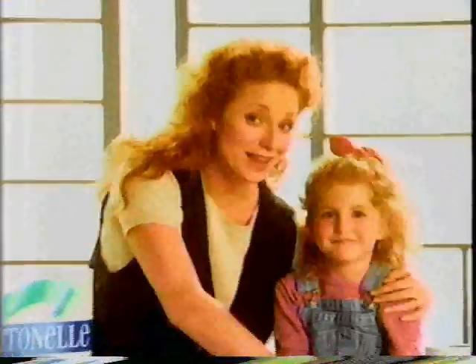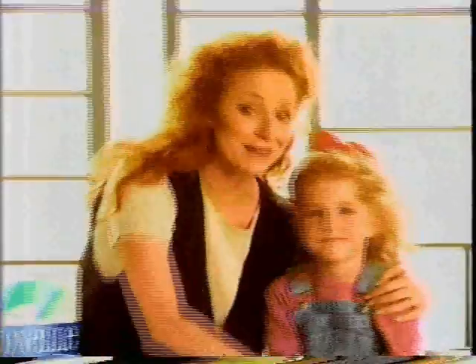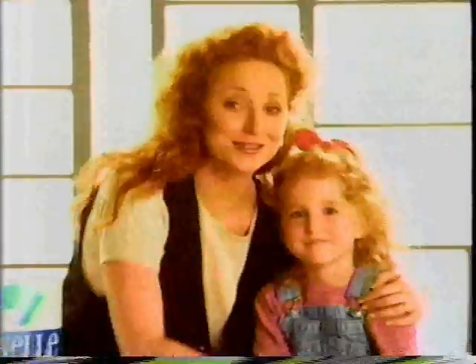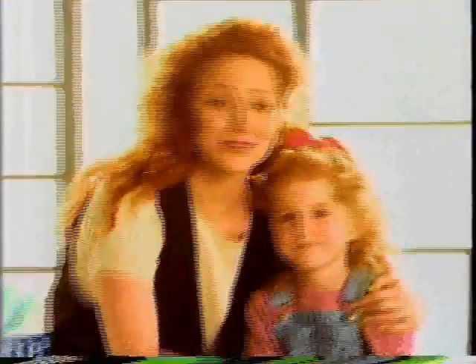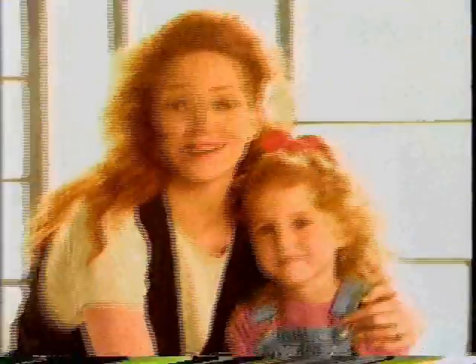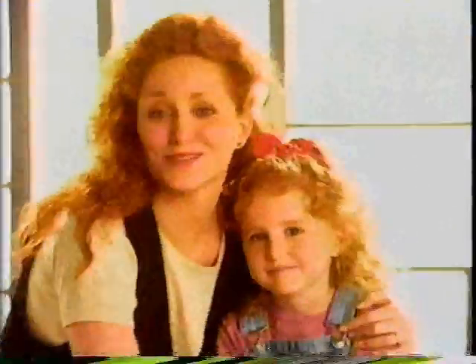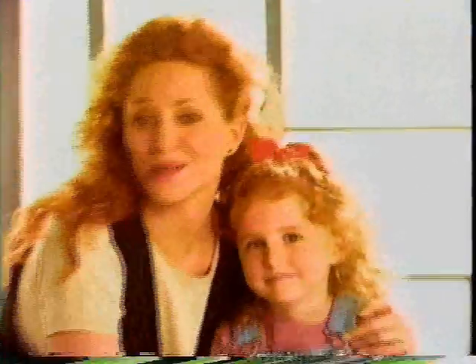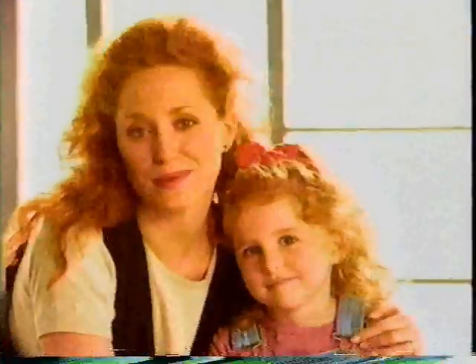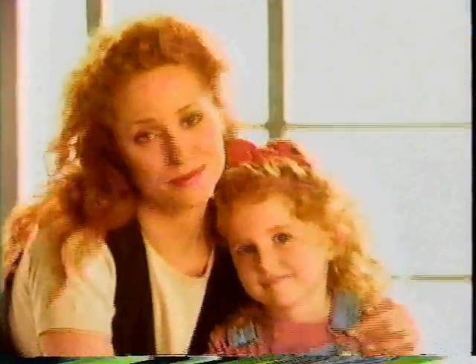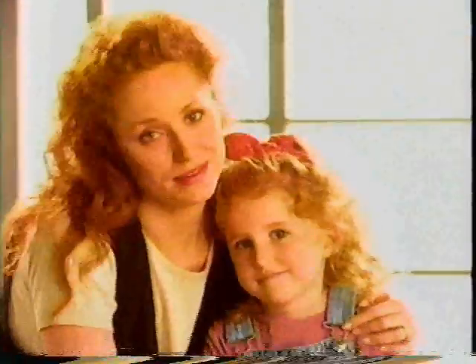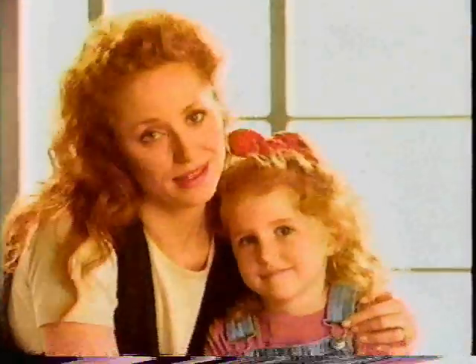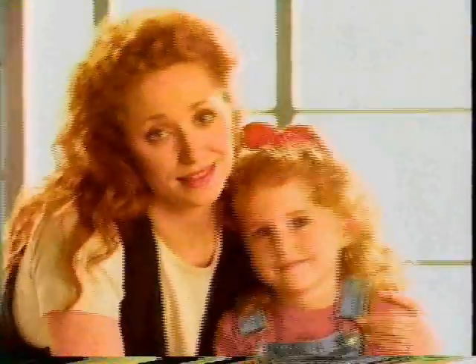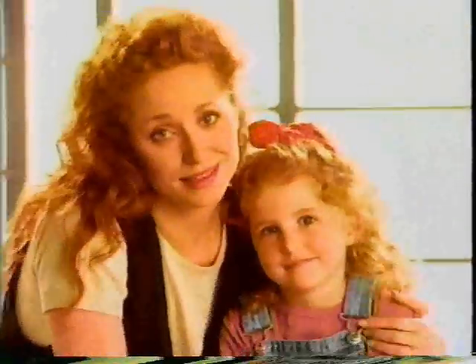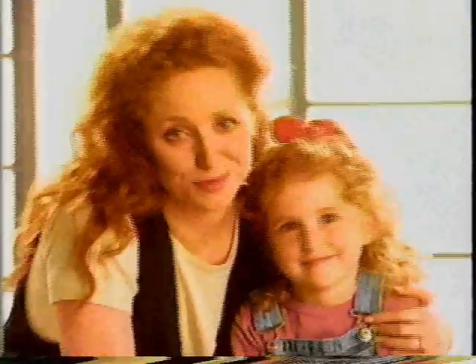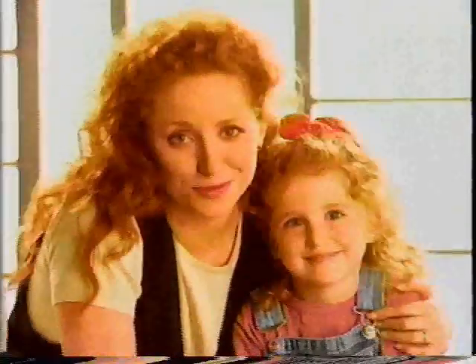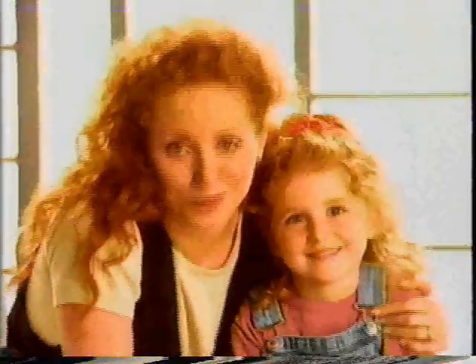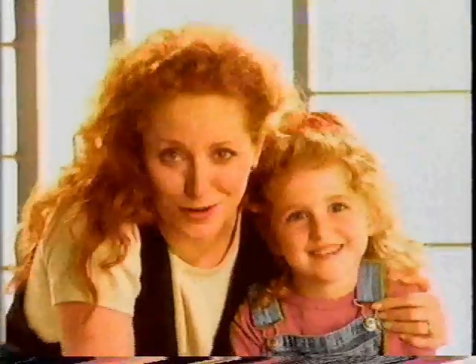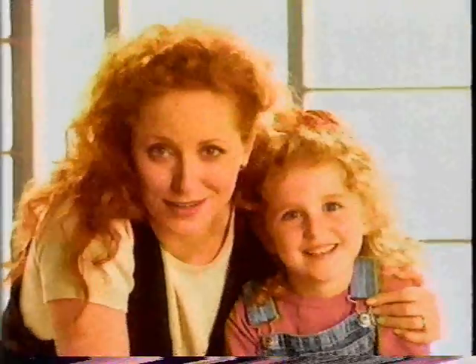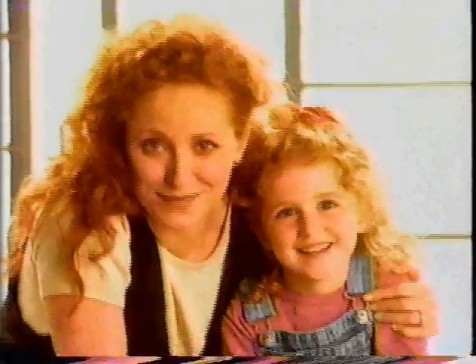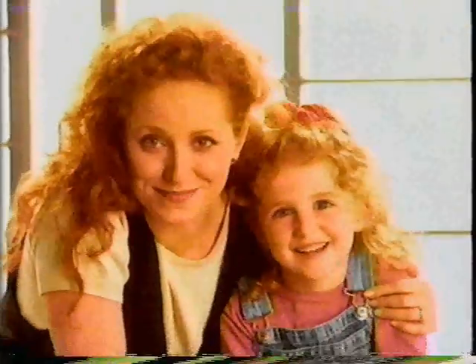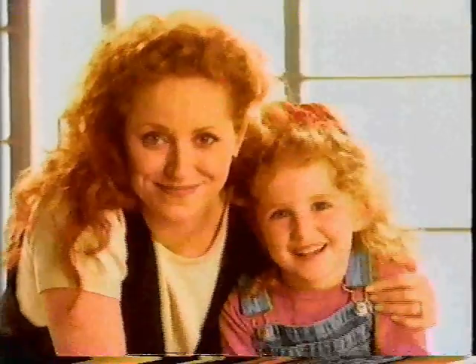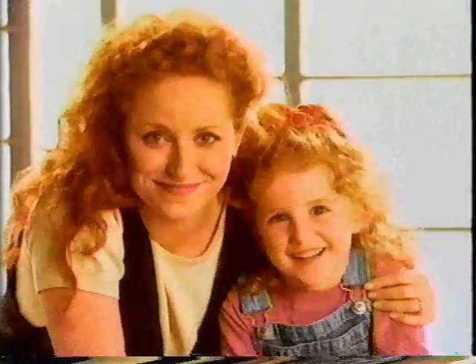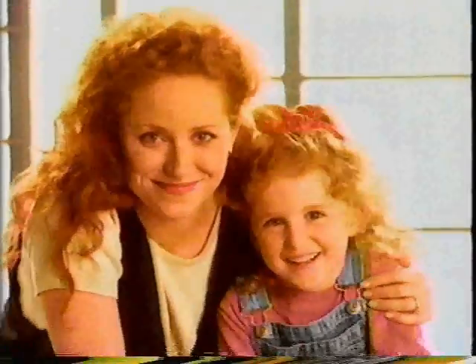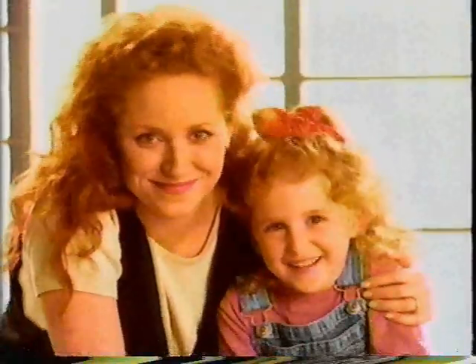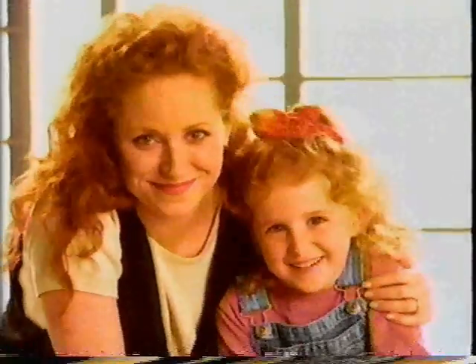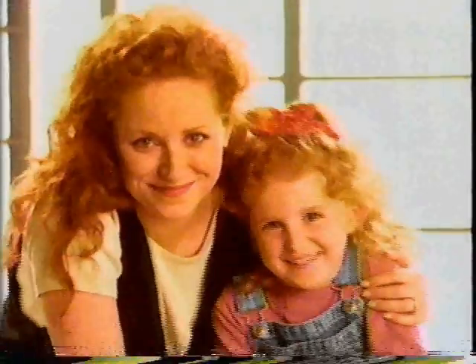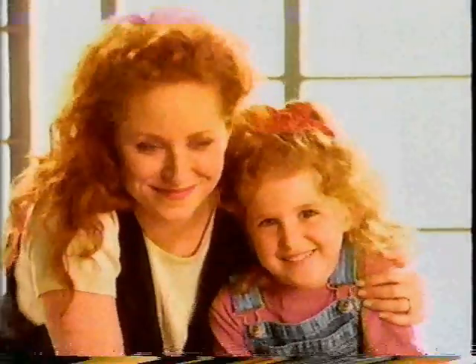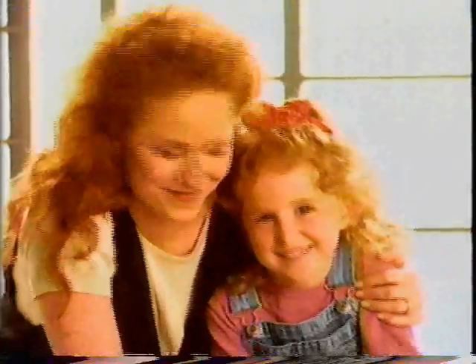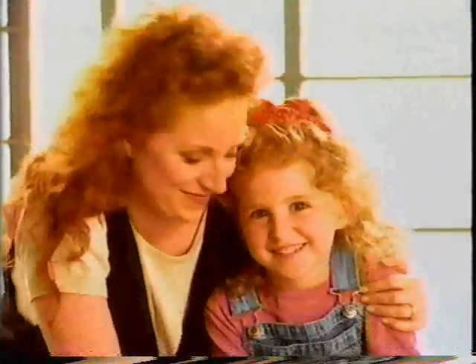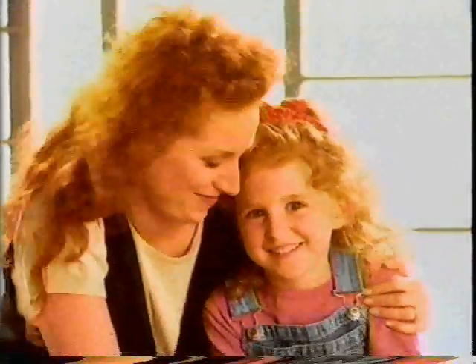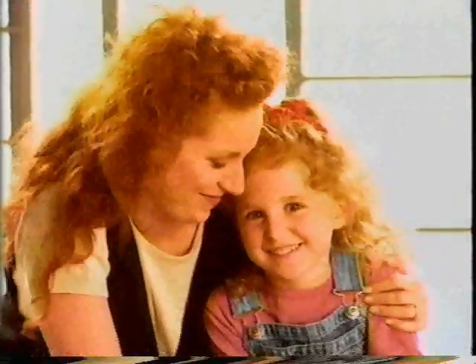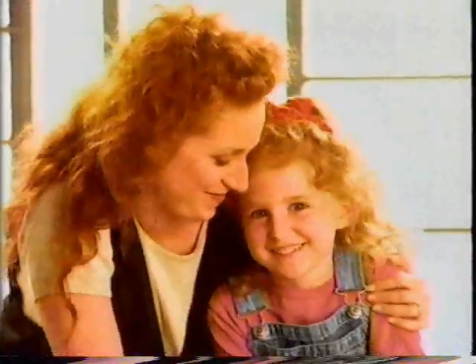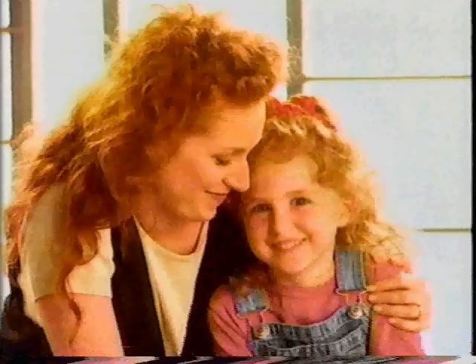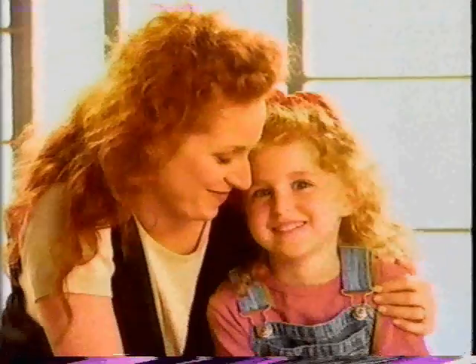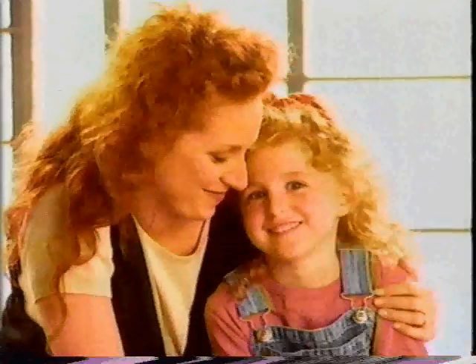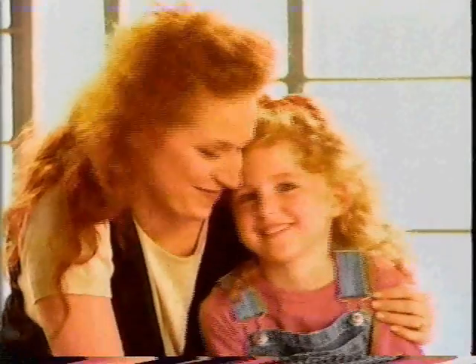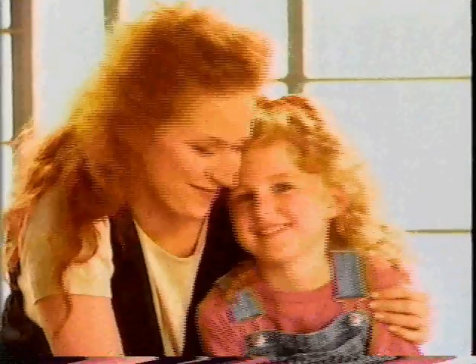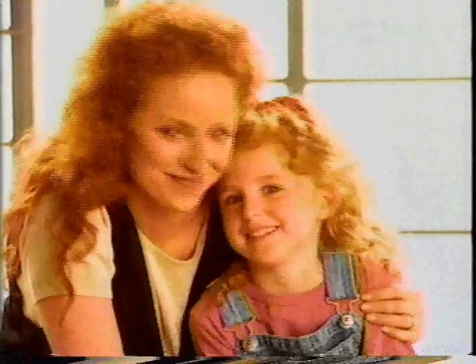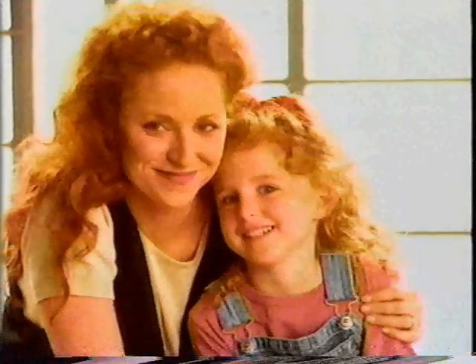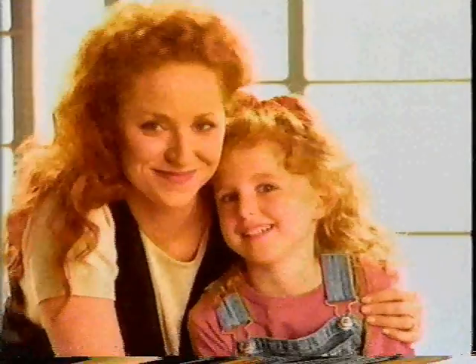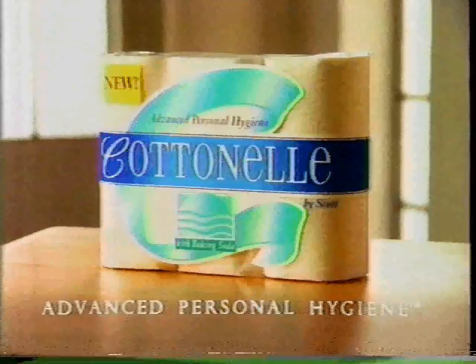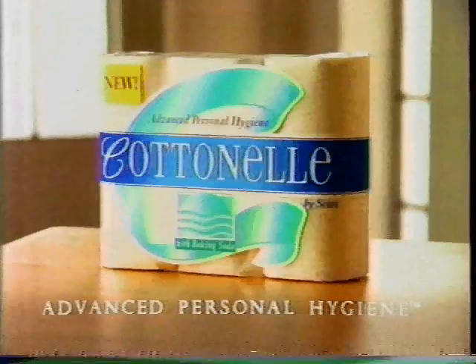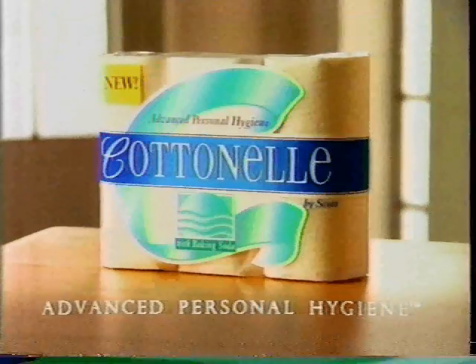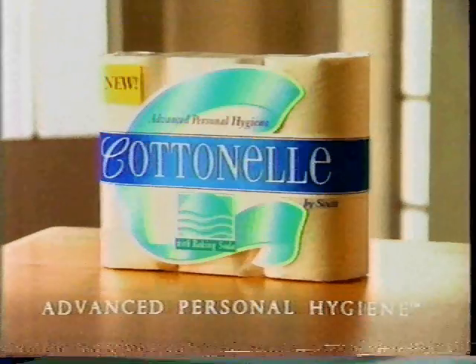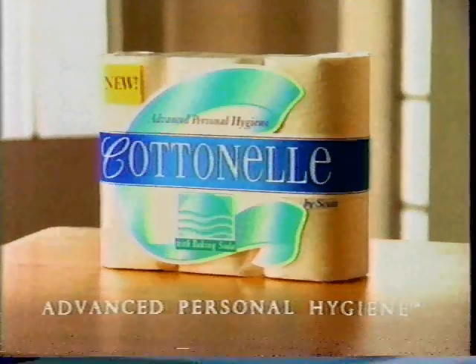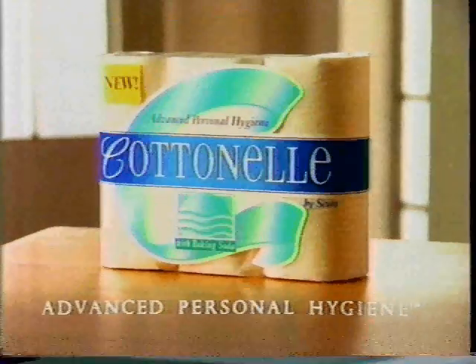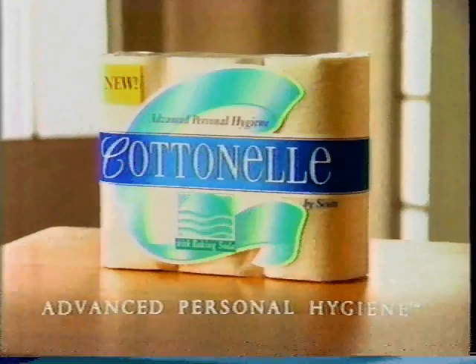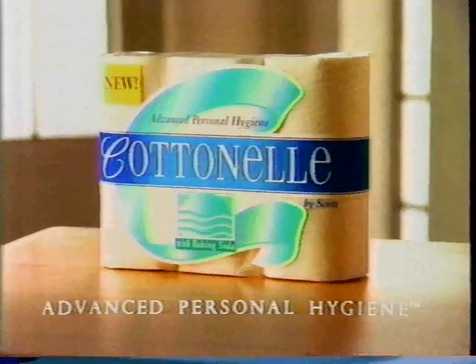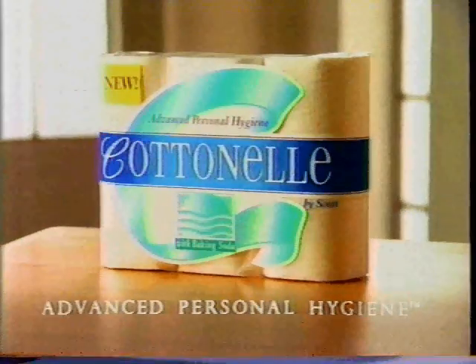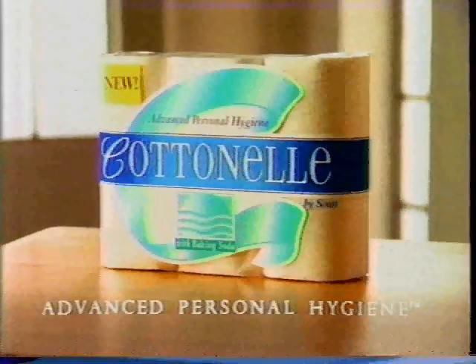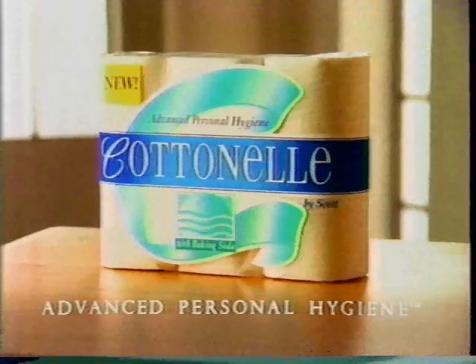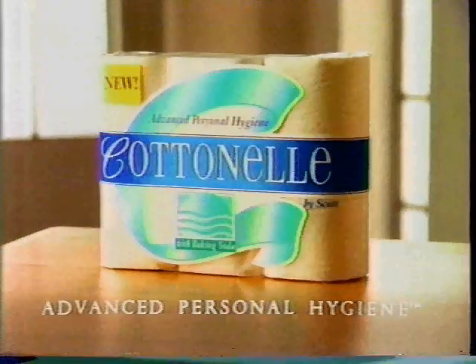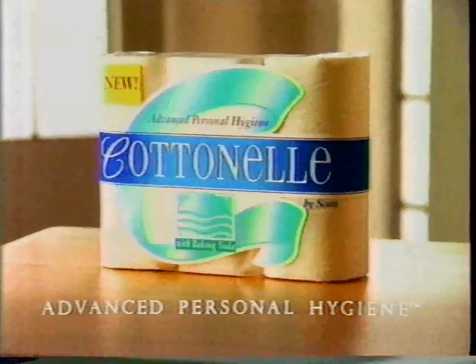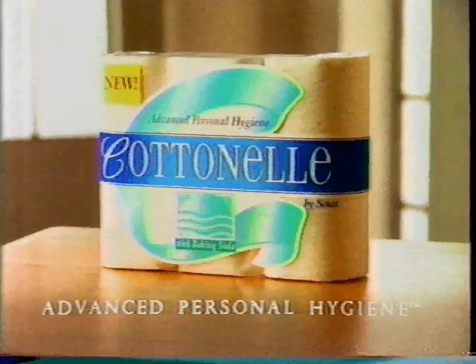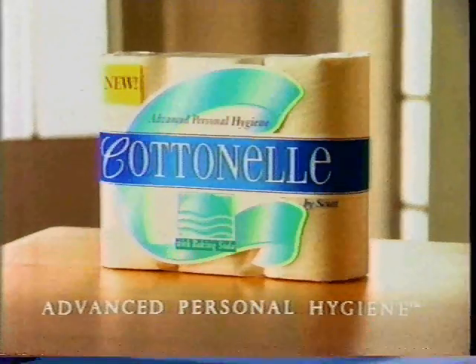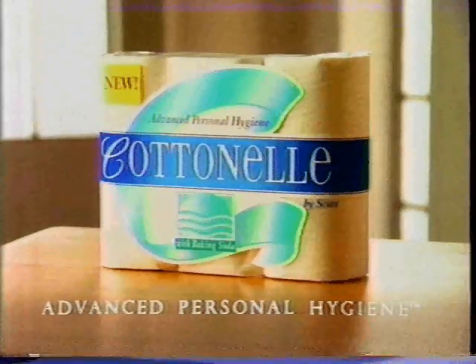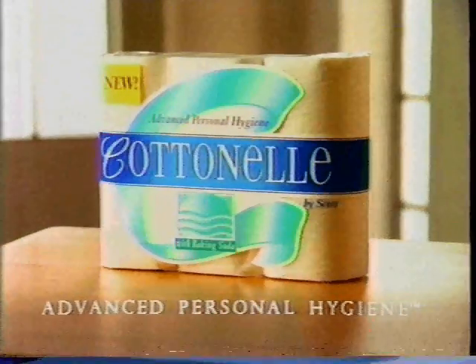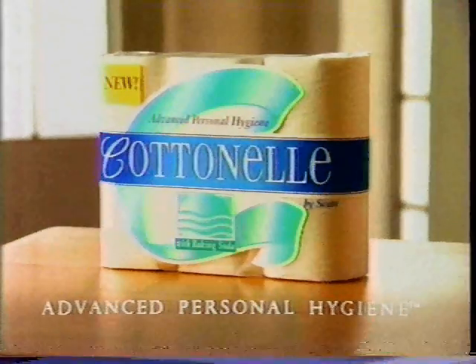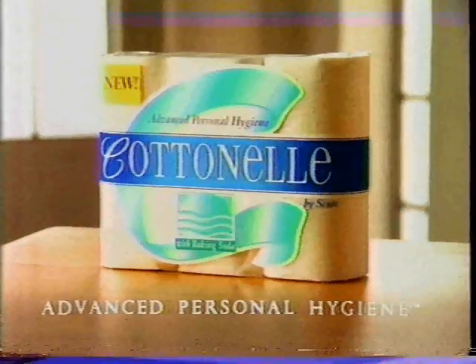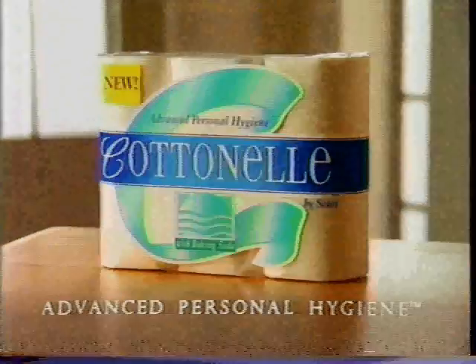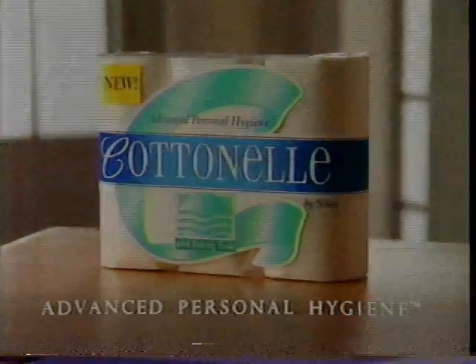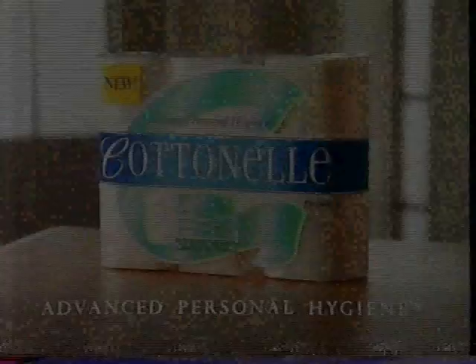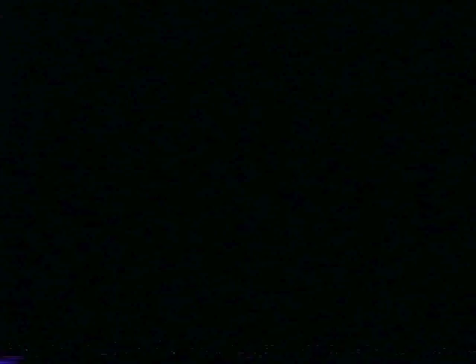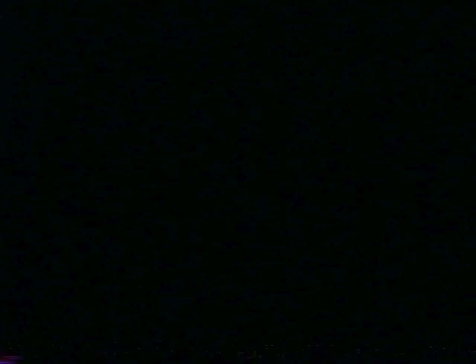You've never tried a toilet paper like this before. For a fresher kind of clean, new Cottonelle with Baking Soda — Advanced Personal Hygiene from Cottonelle.